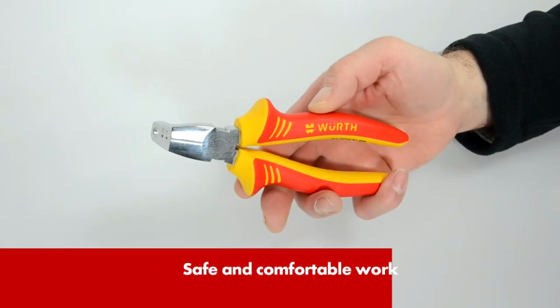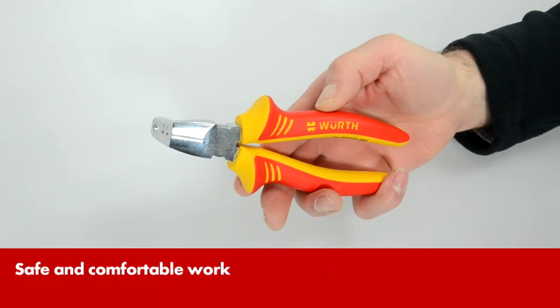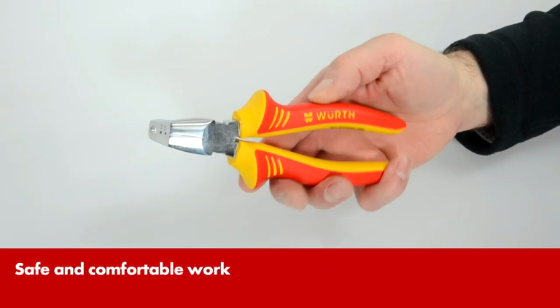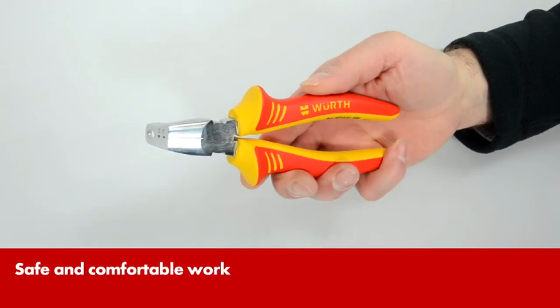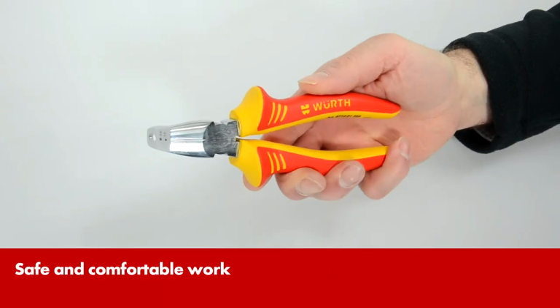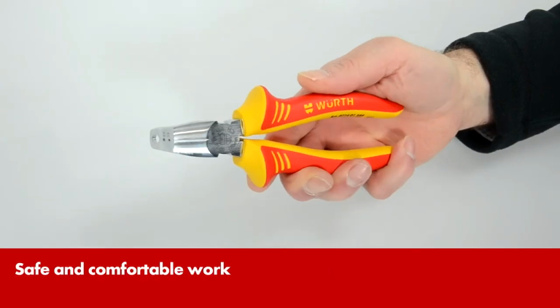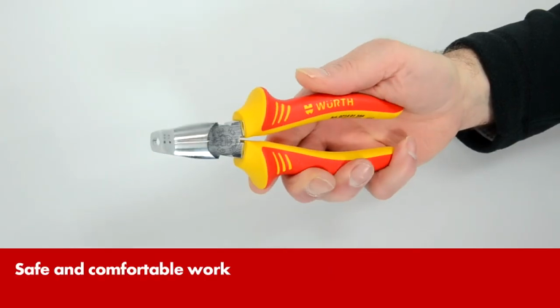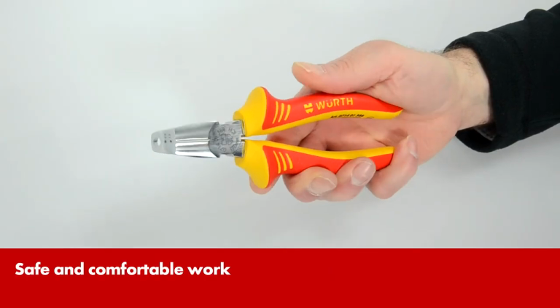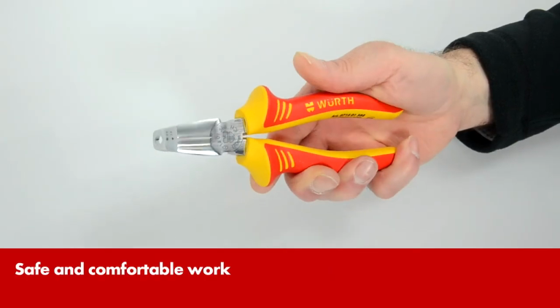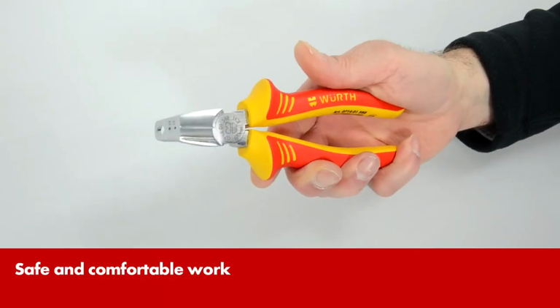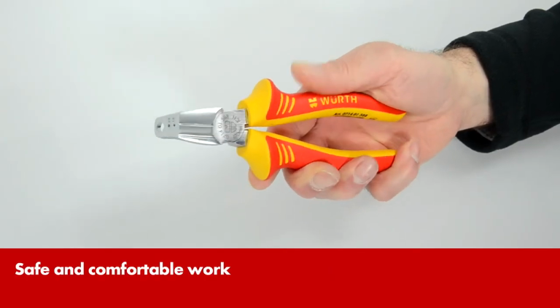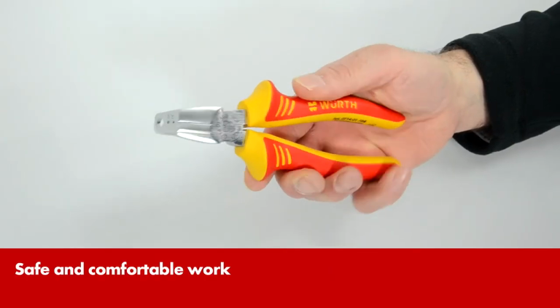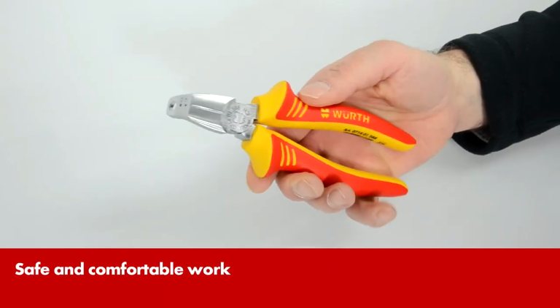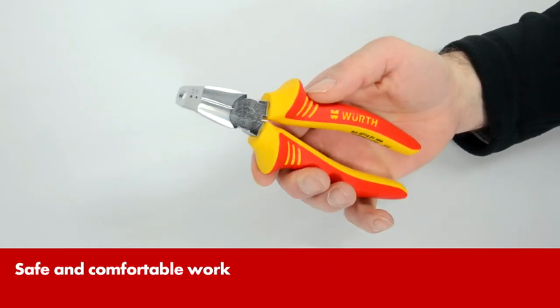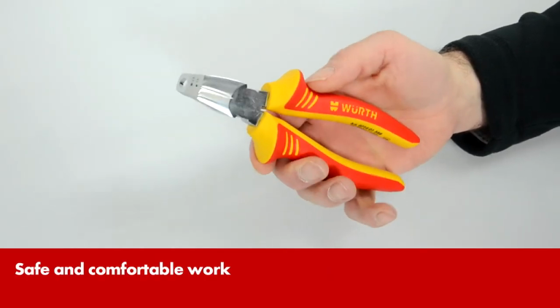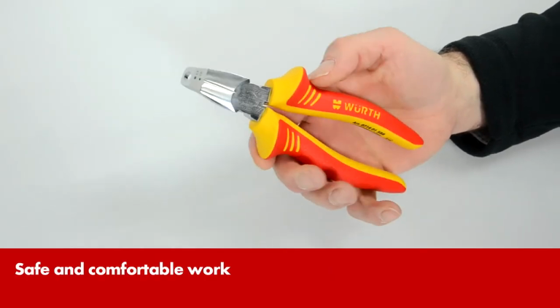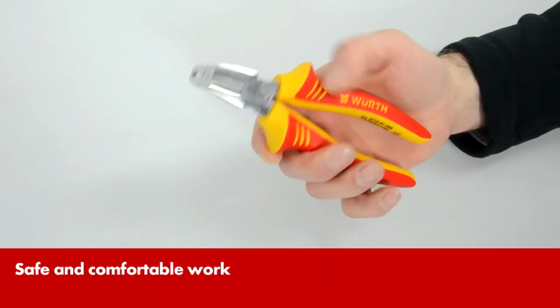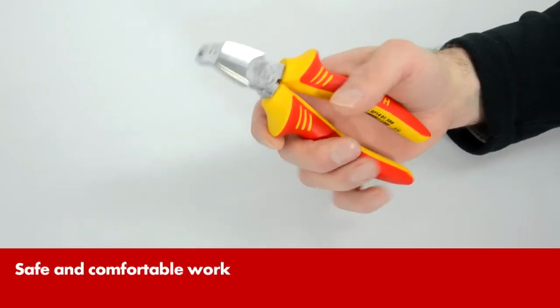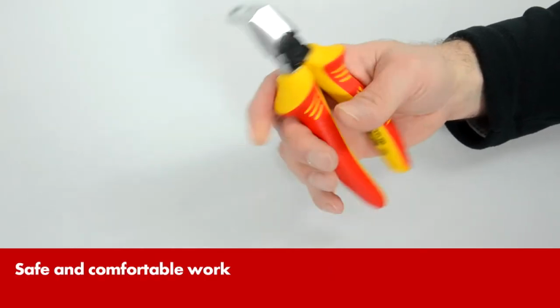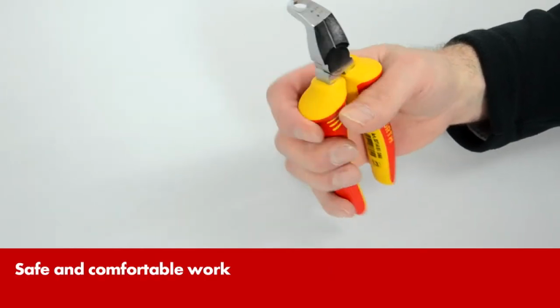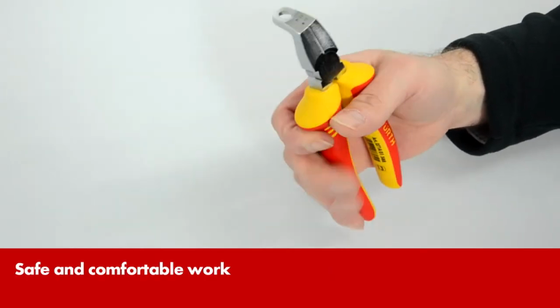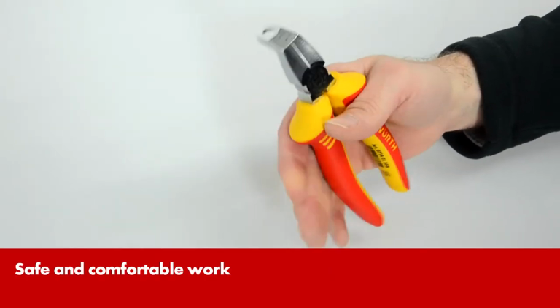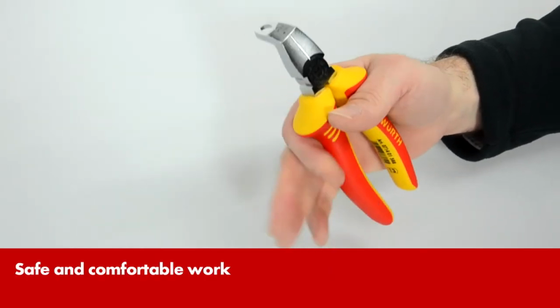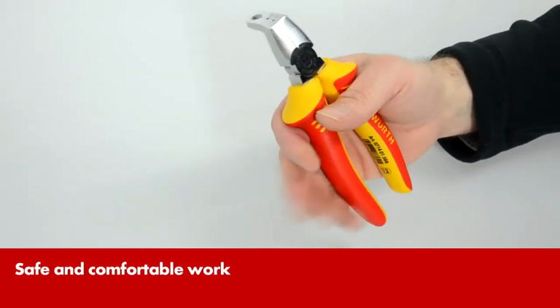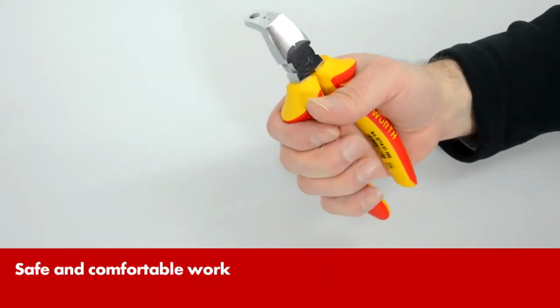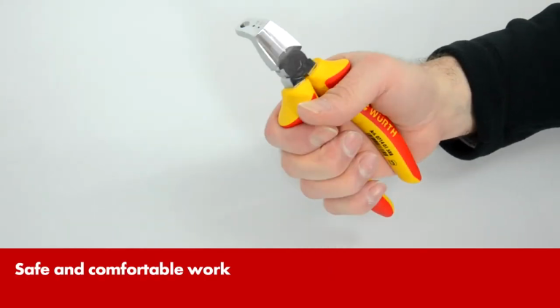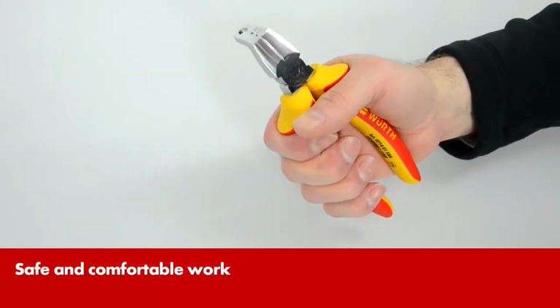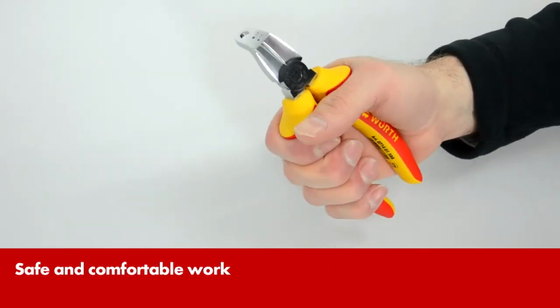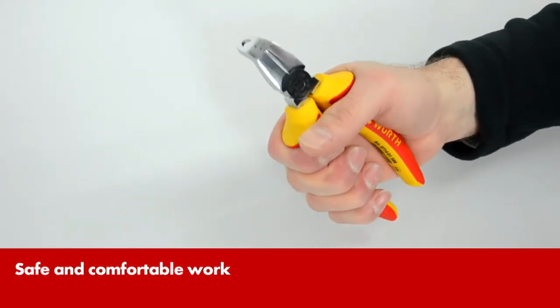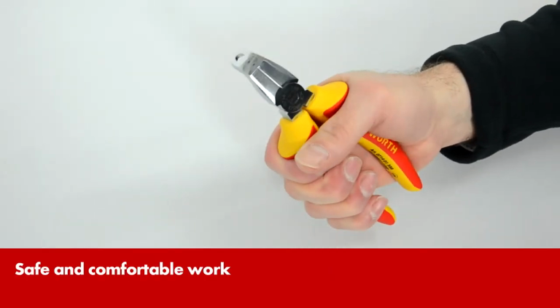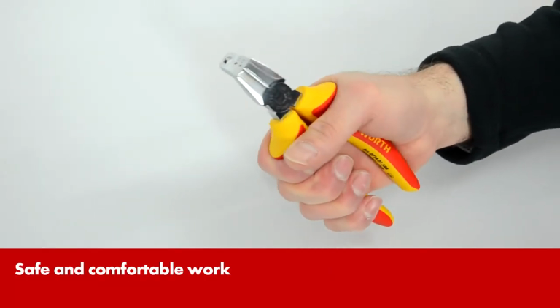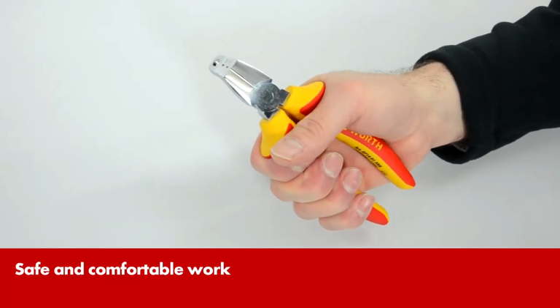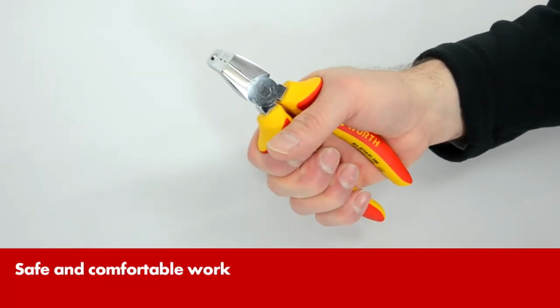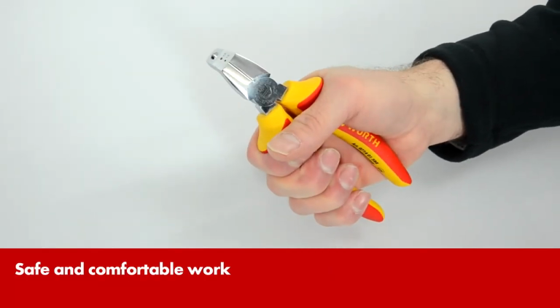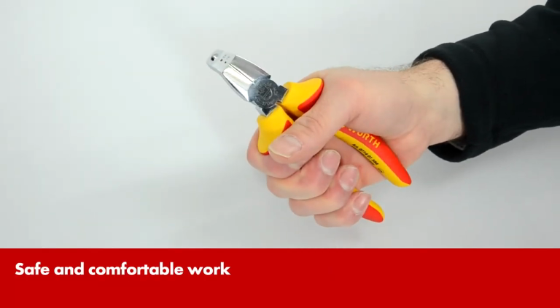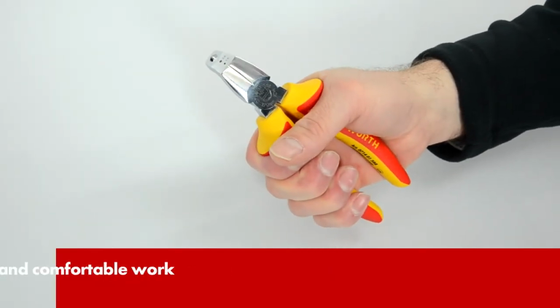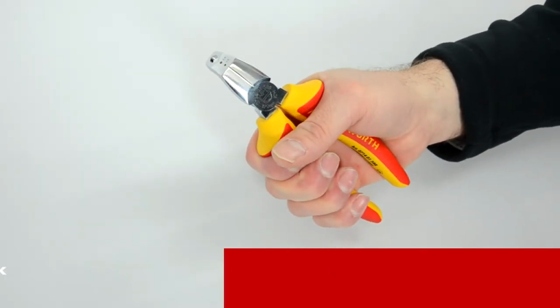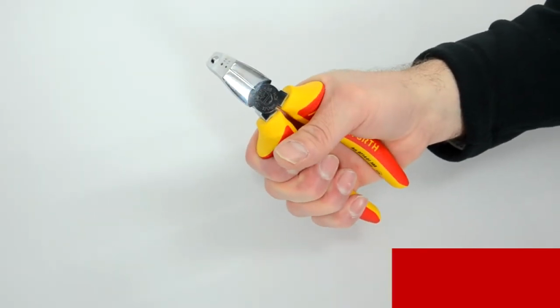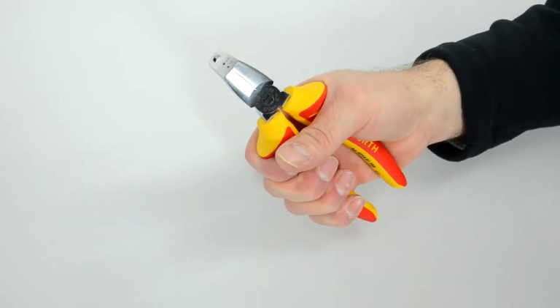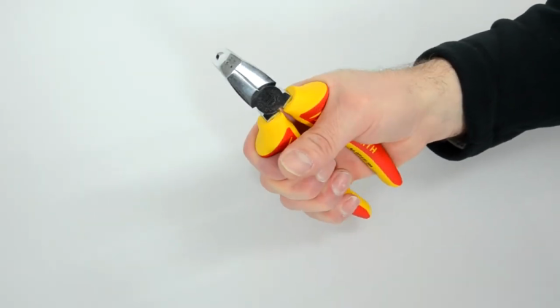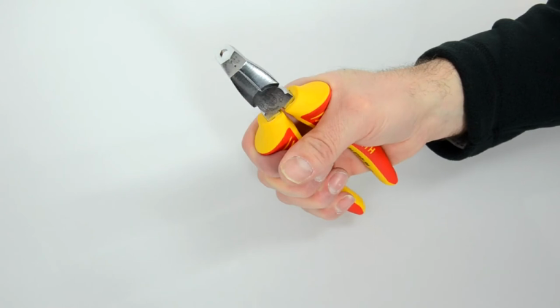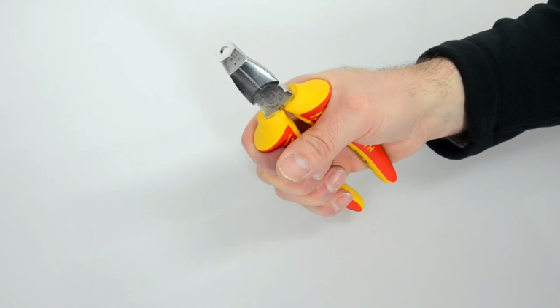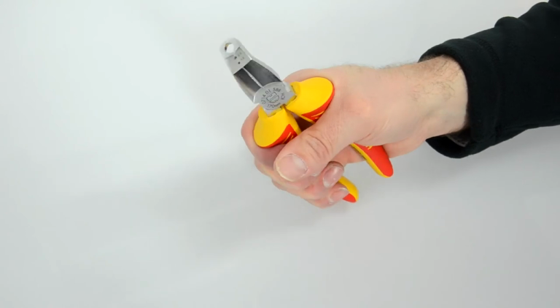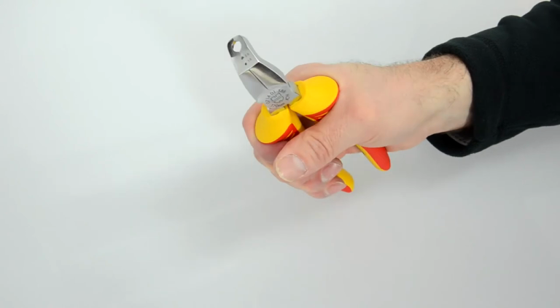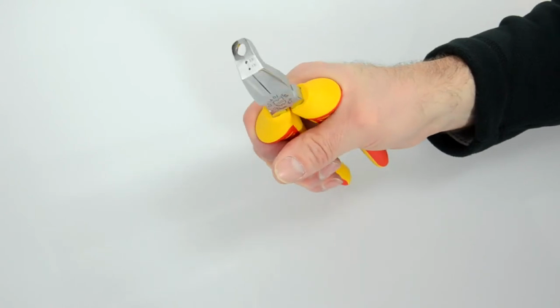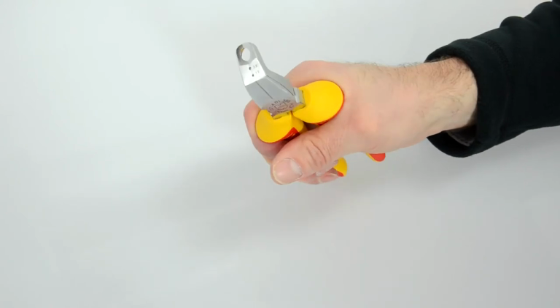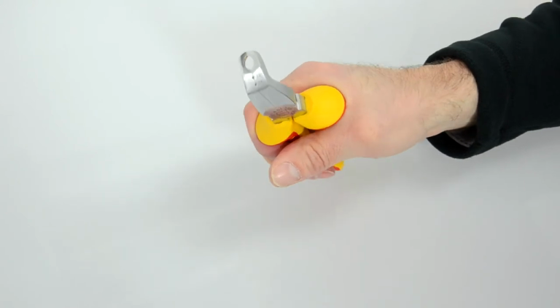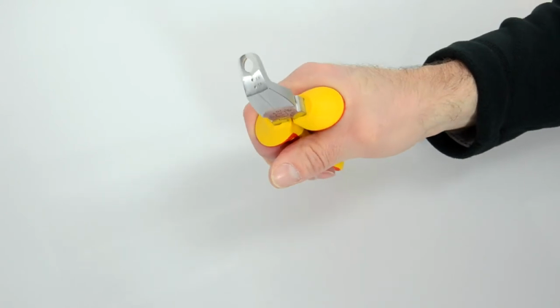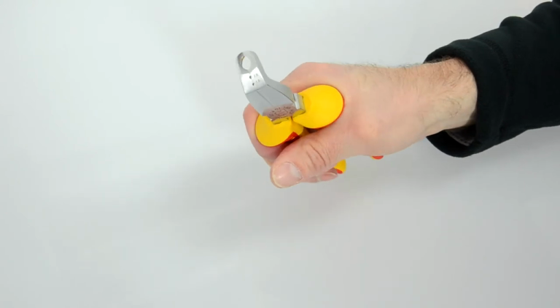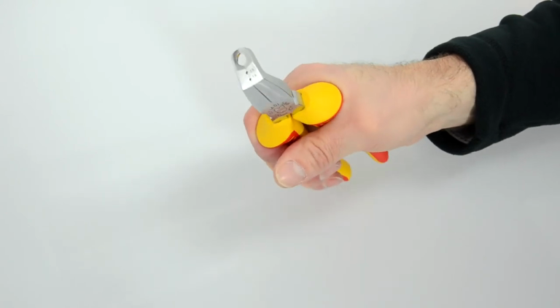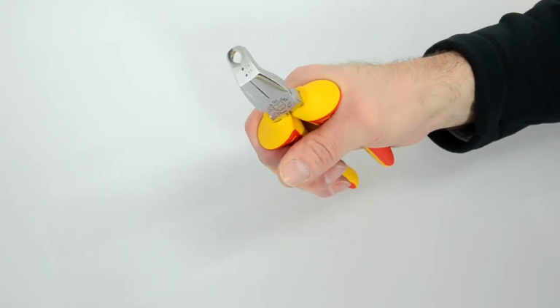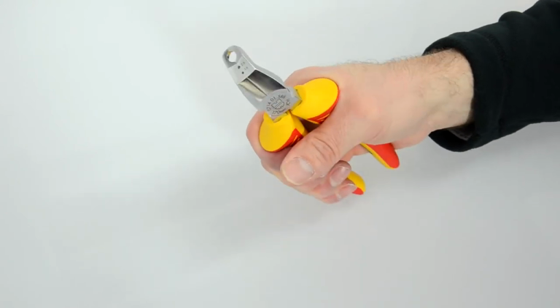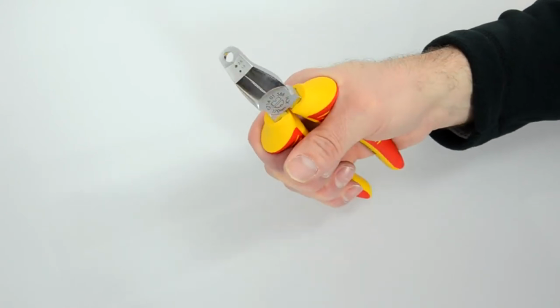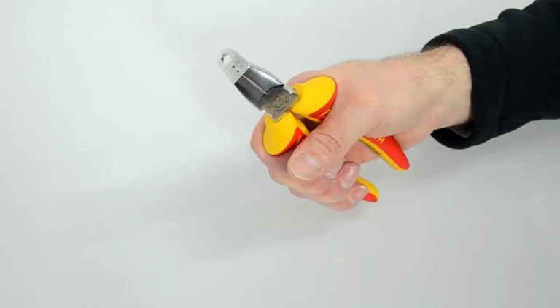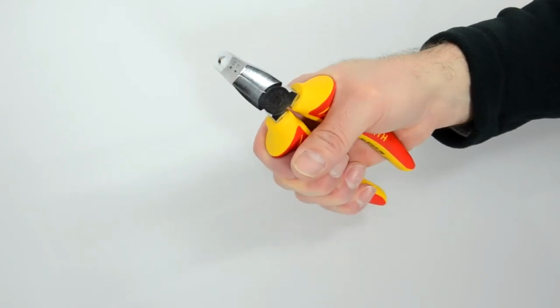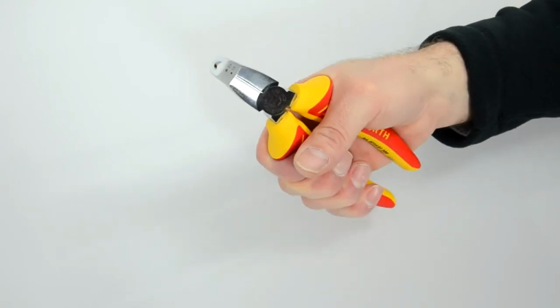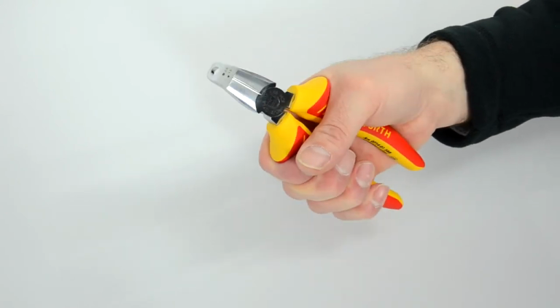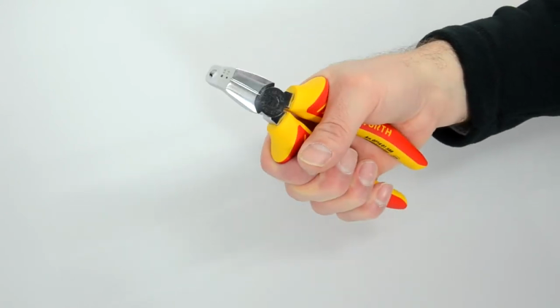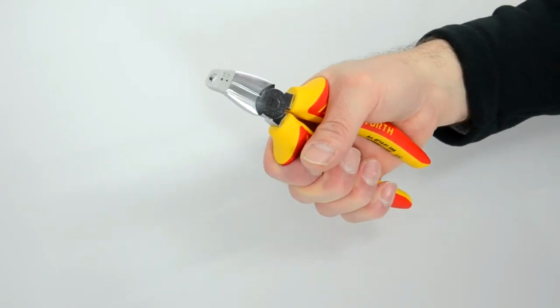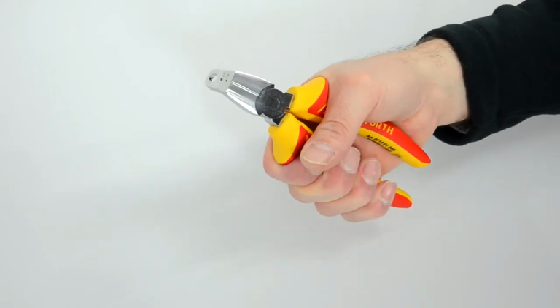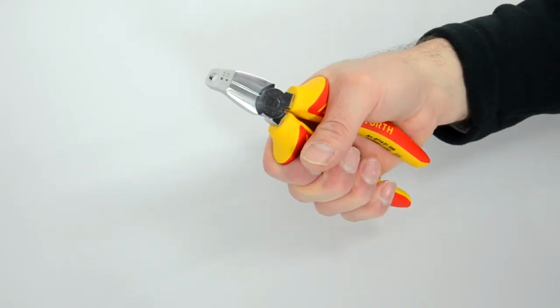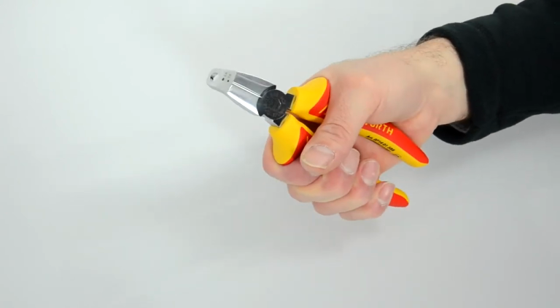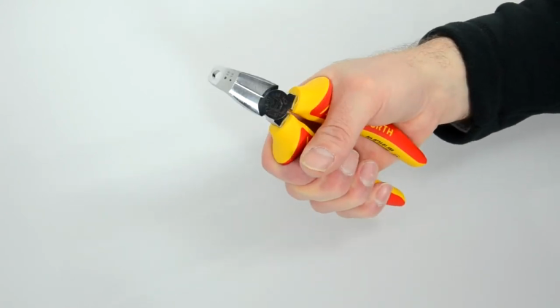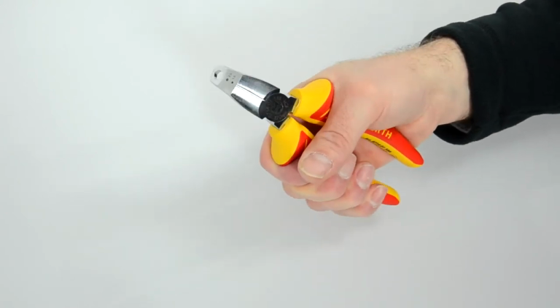With the non-slip two-component grips, the pliers sit comfortably in your hand. A high collar ensures working safety.